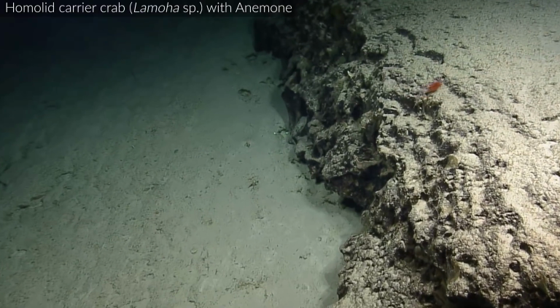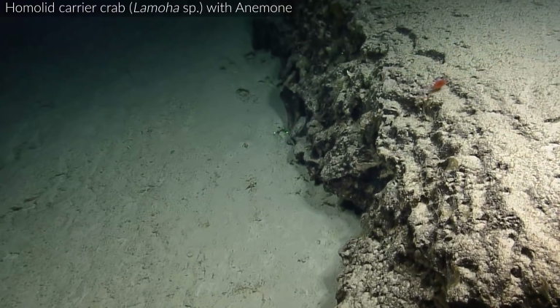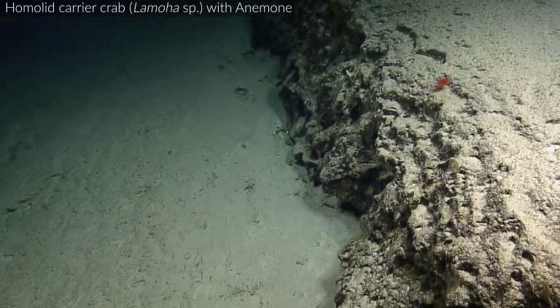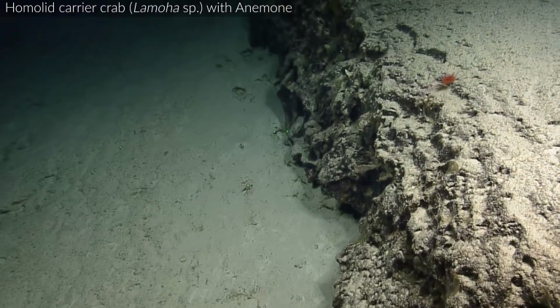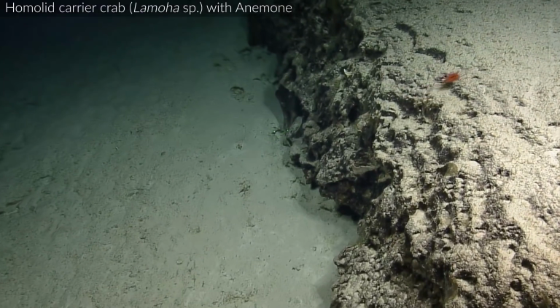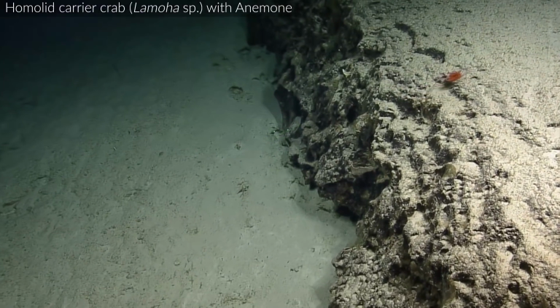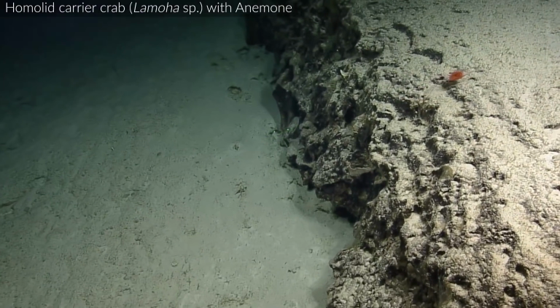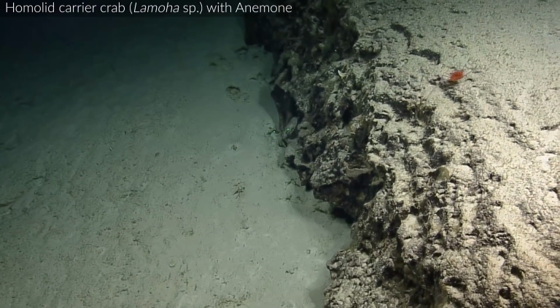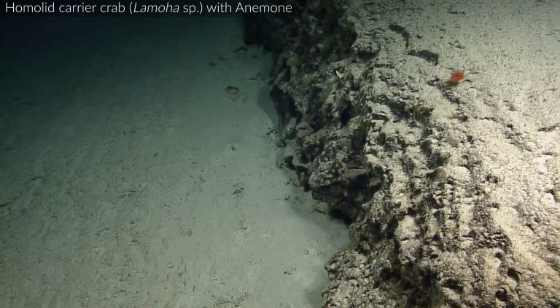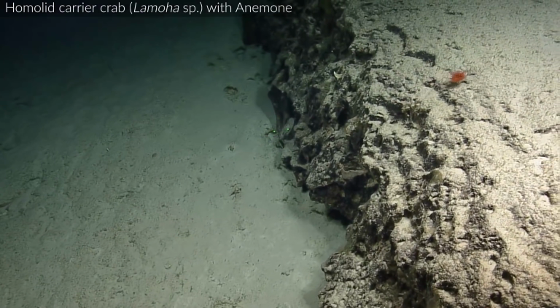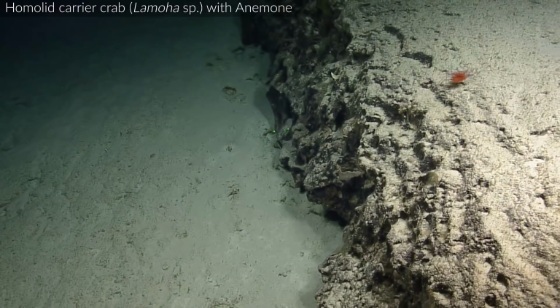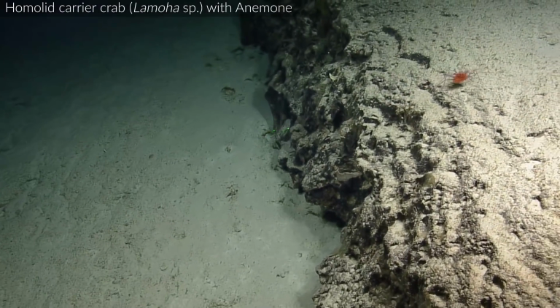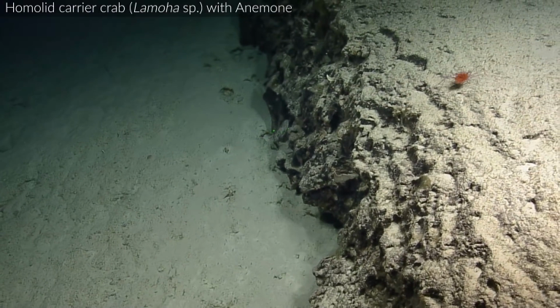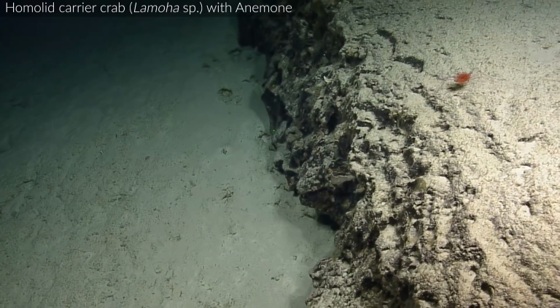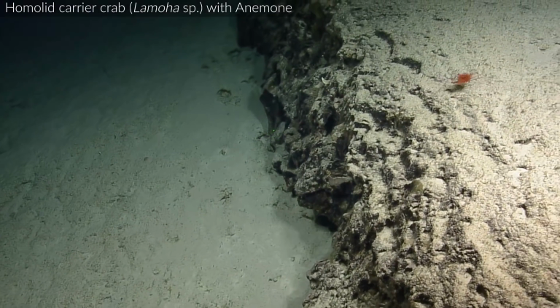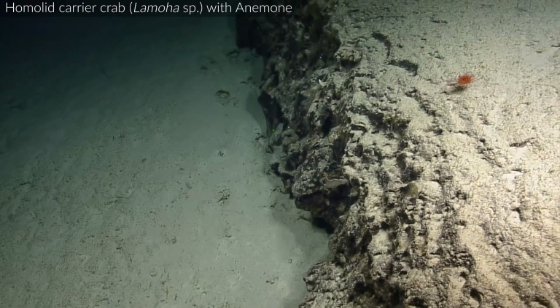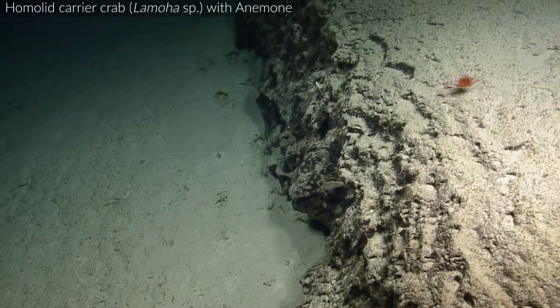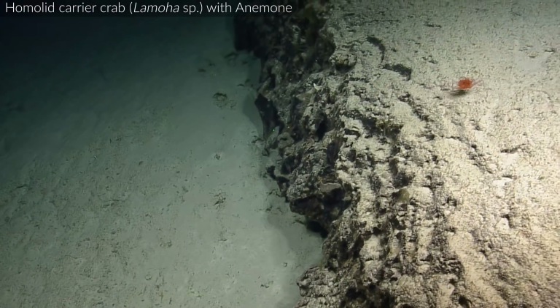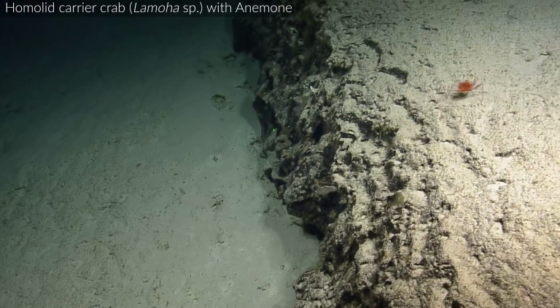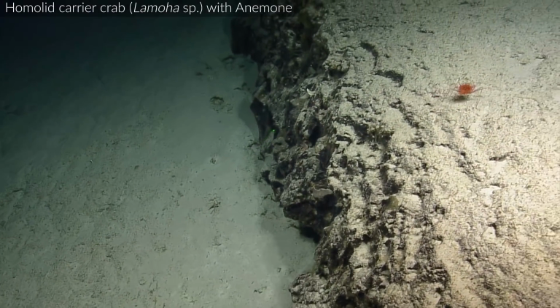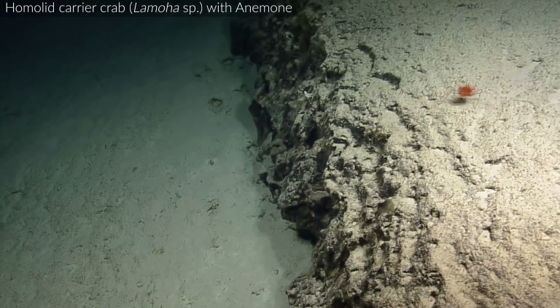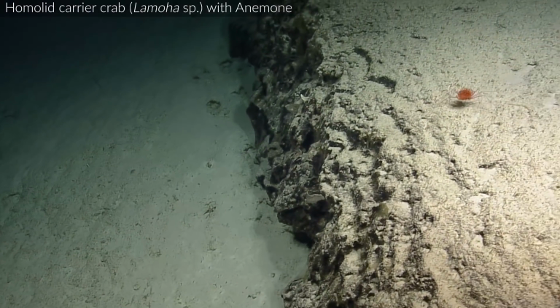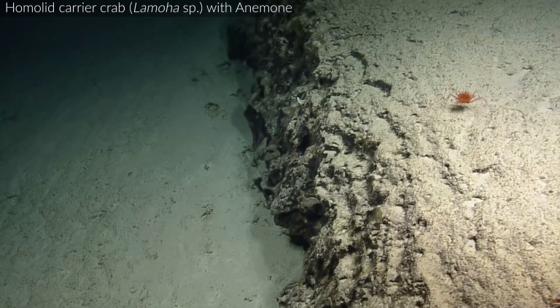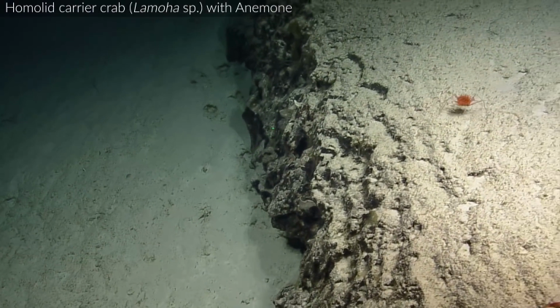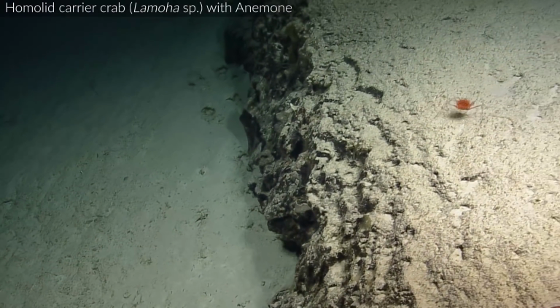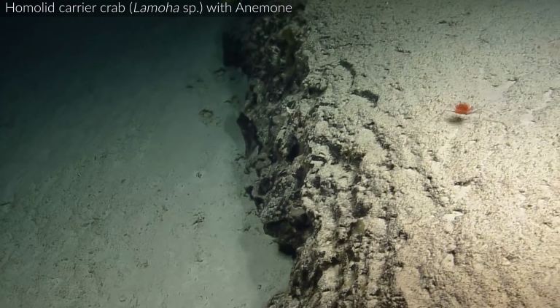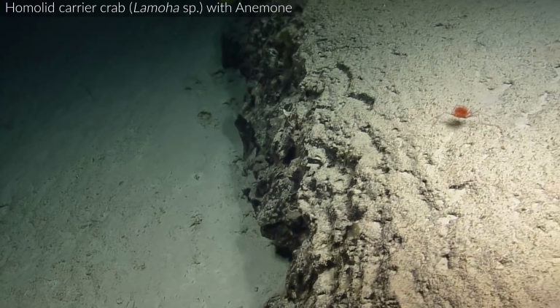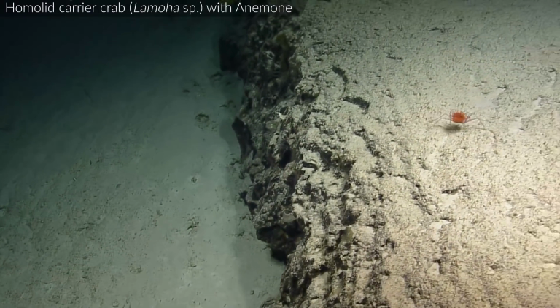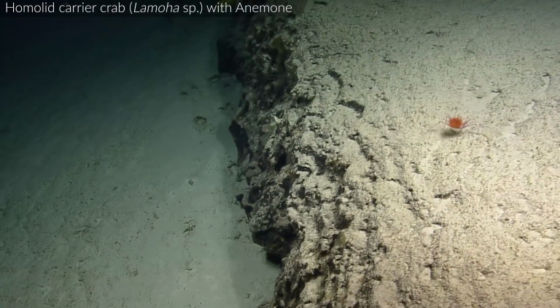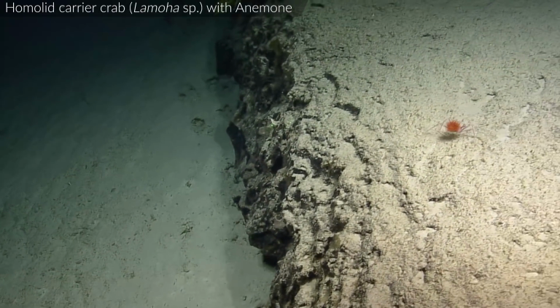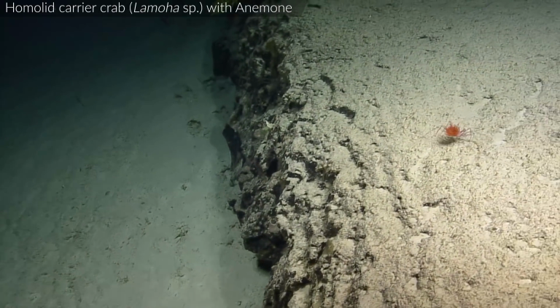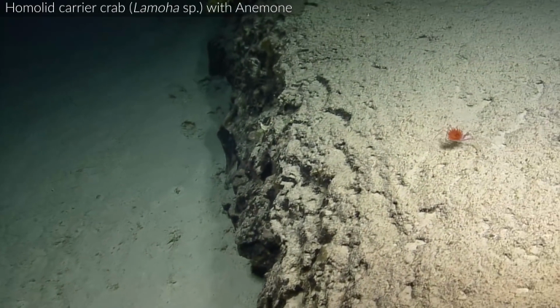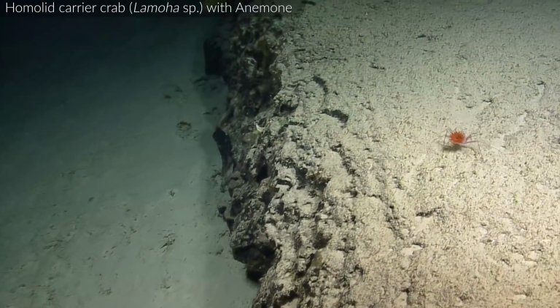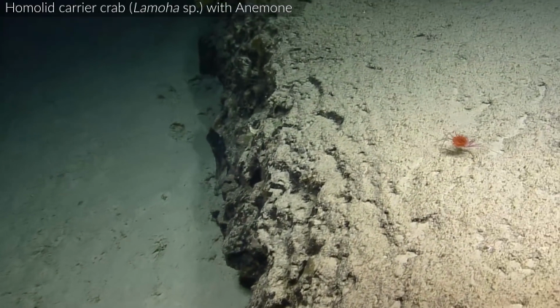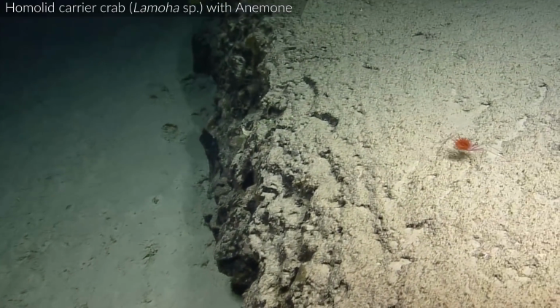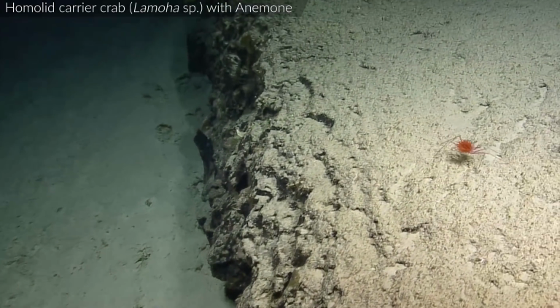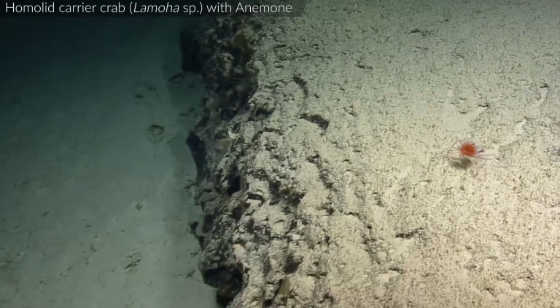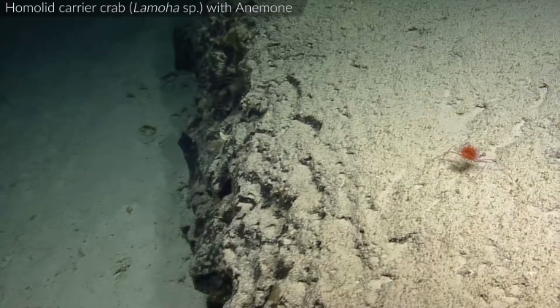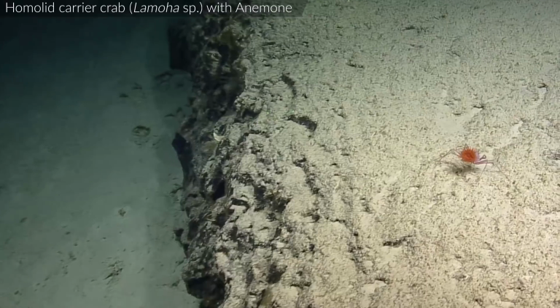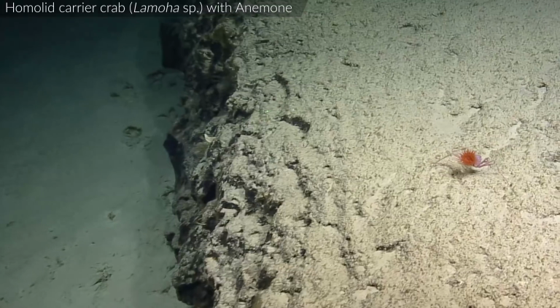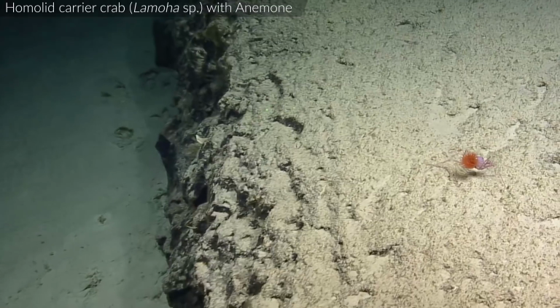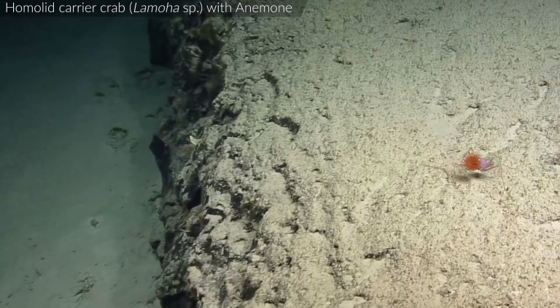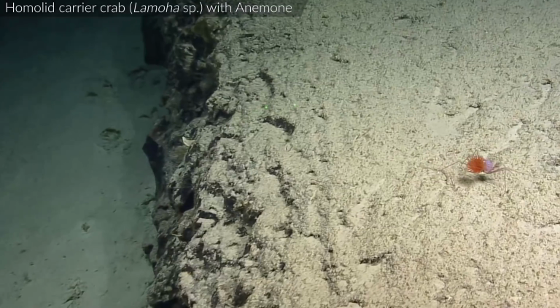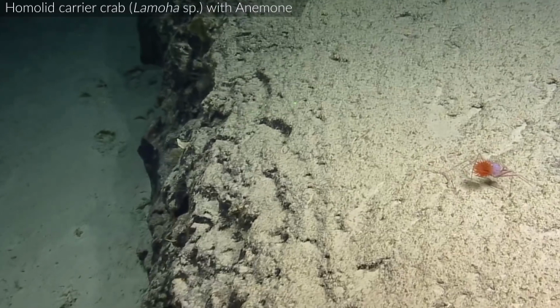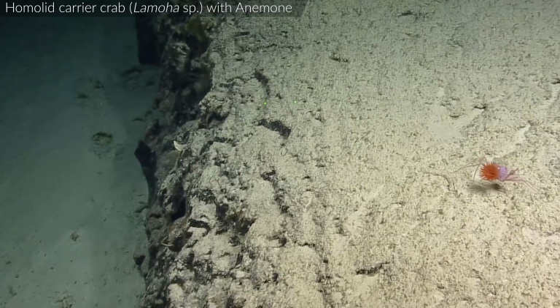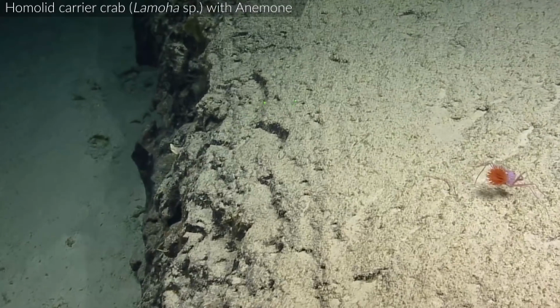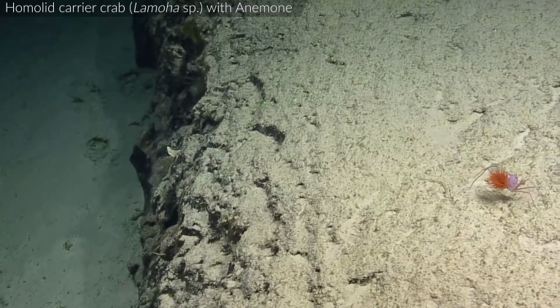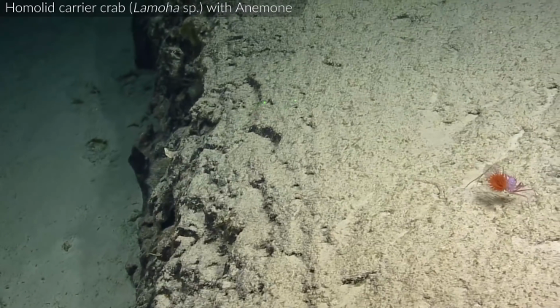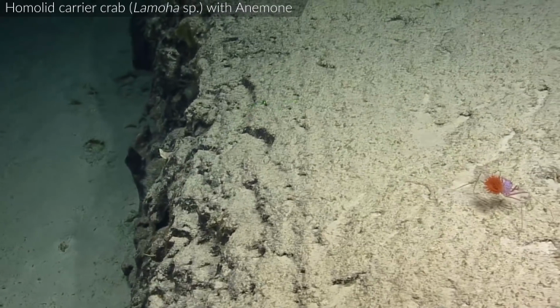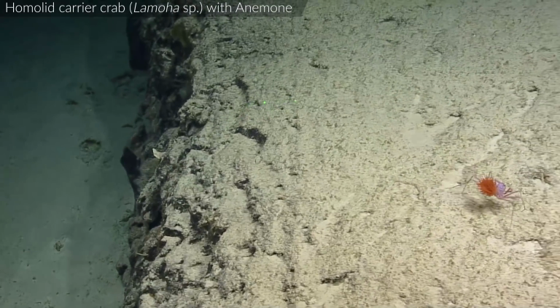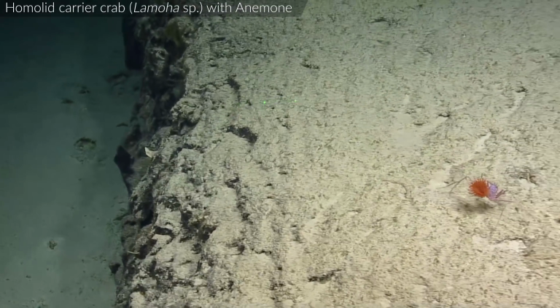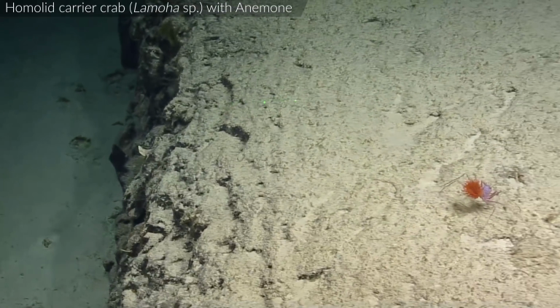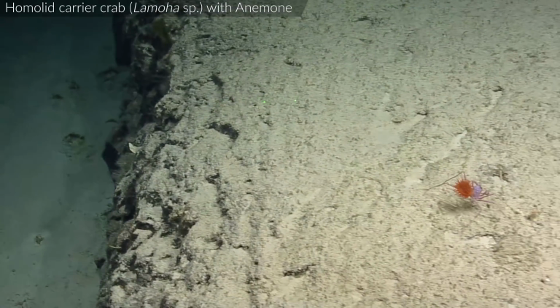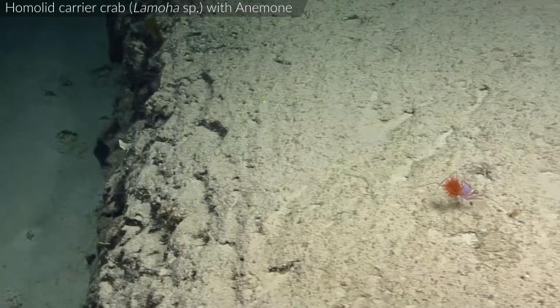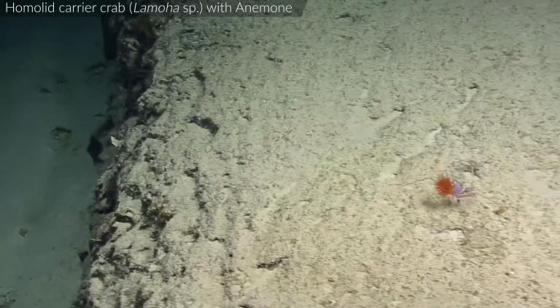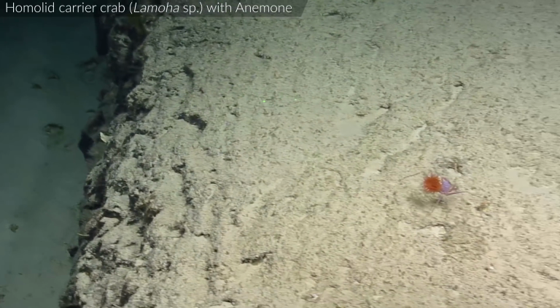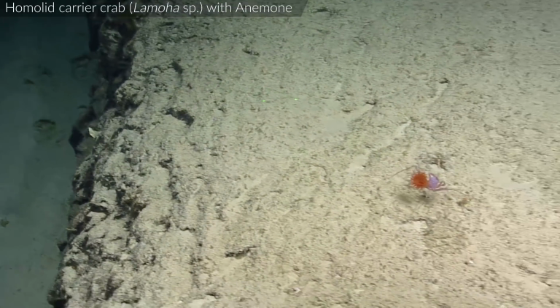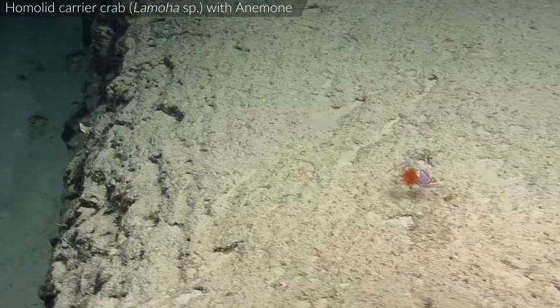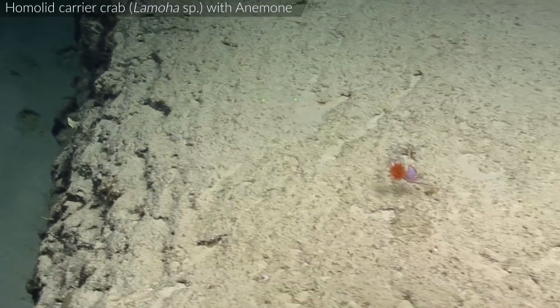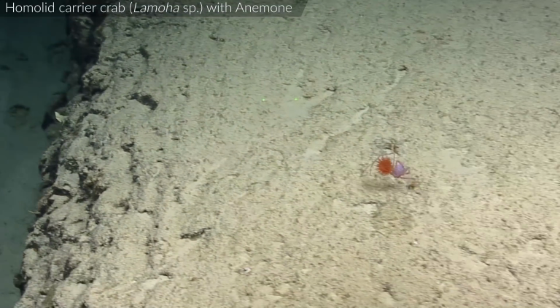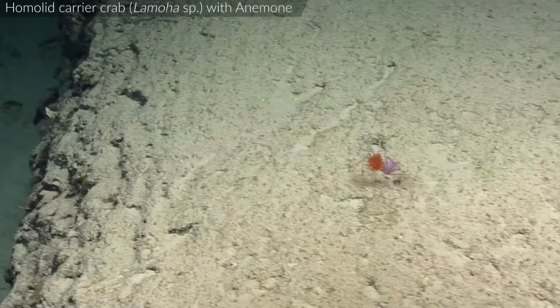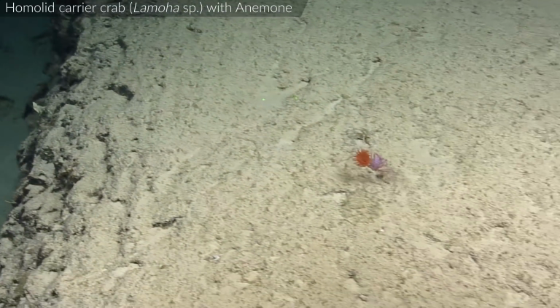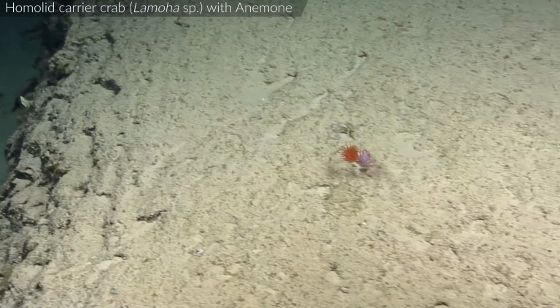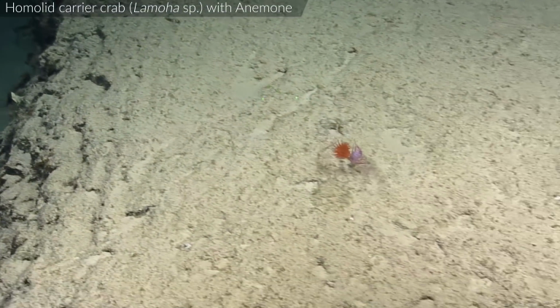Yeah, so it's one of those homola crabs. Oh, it's a carrier. Look at them. And this one has an anemone — it's carrying it. Oh my gosh. She's on the move.